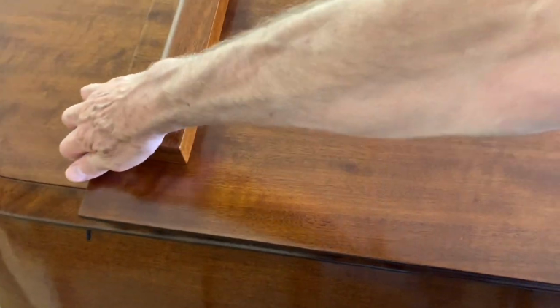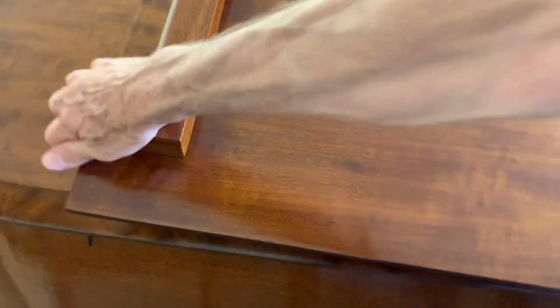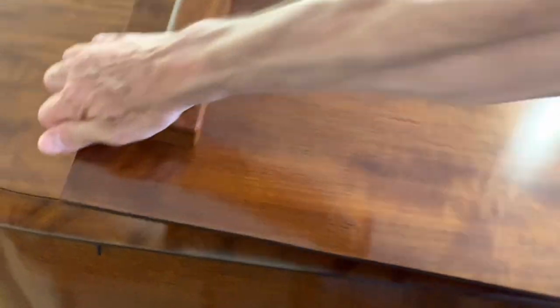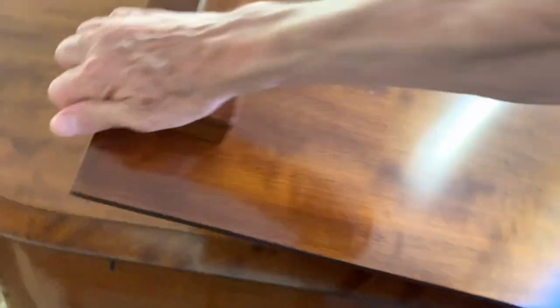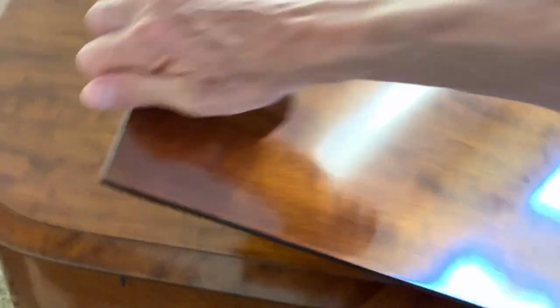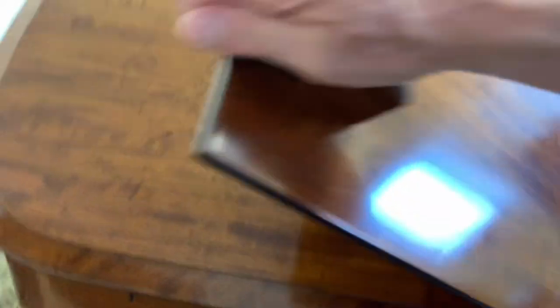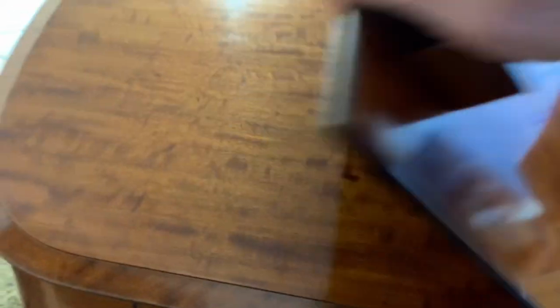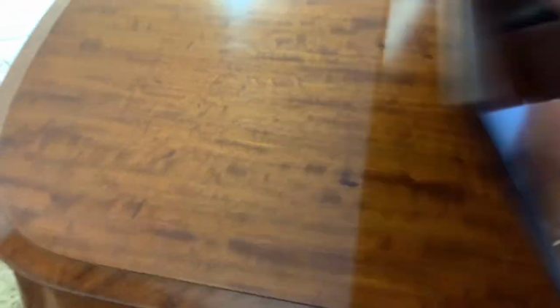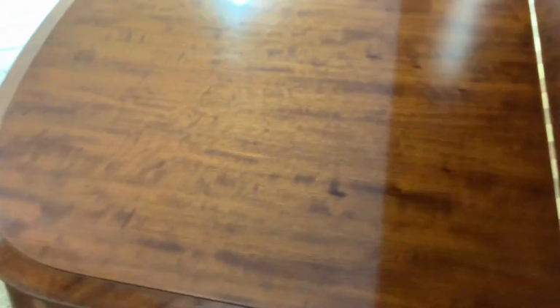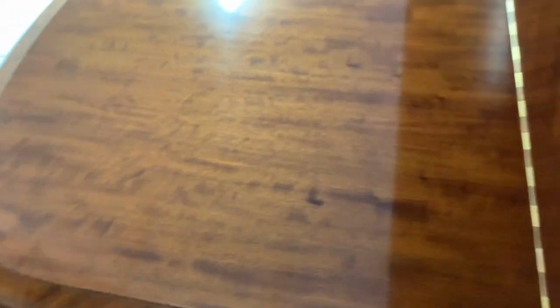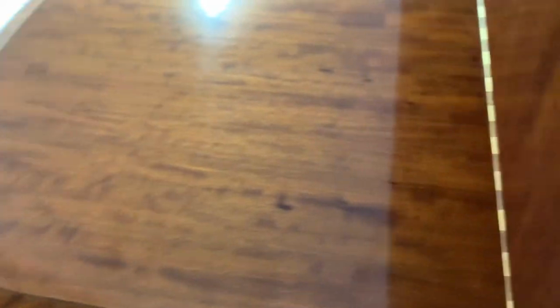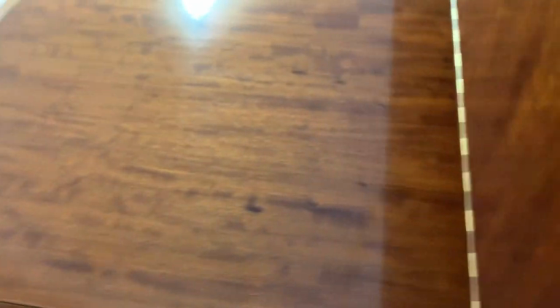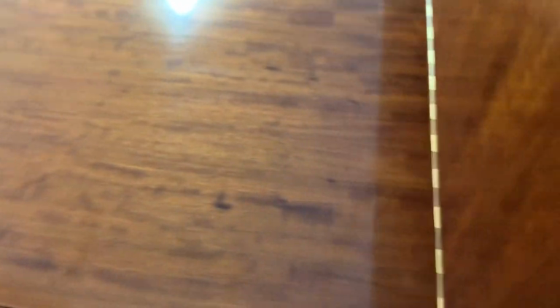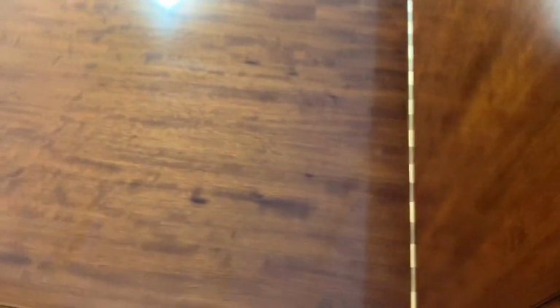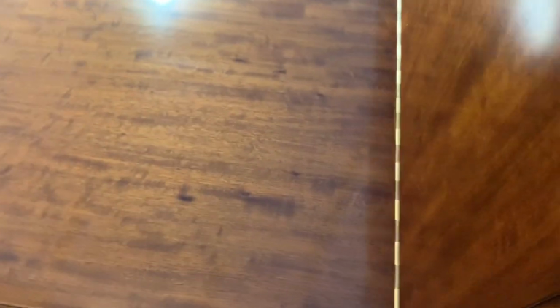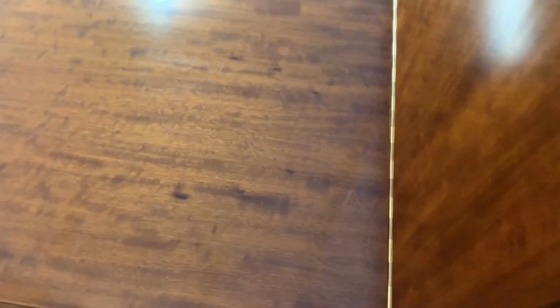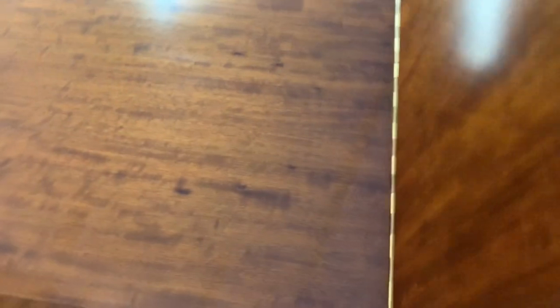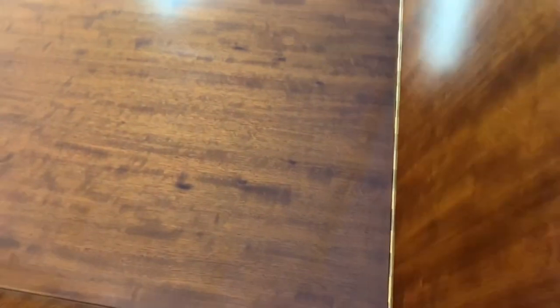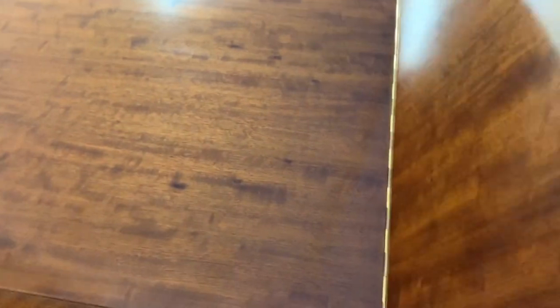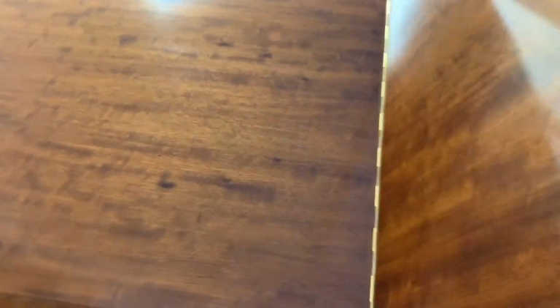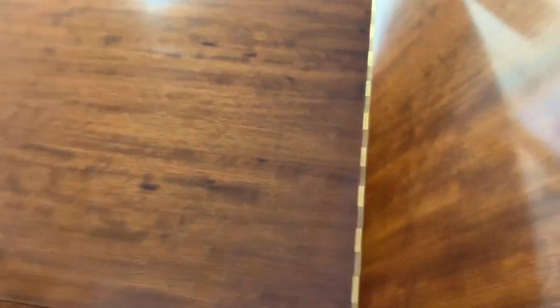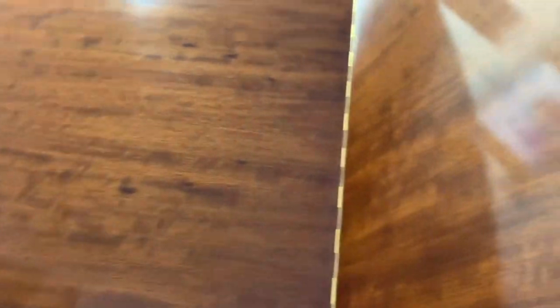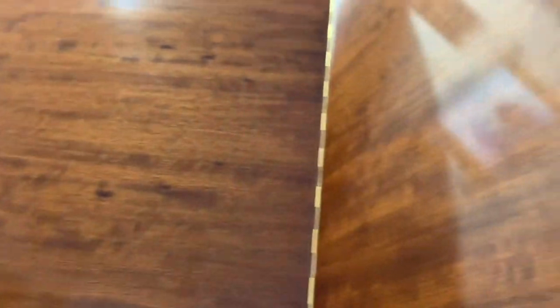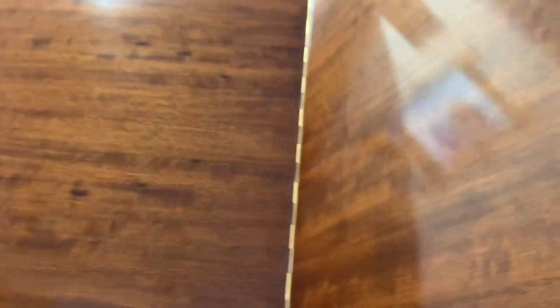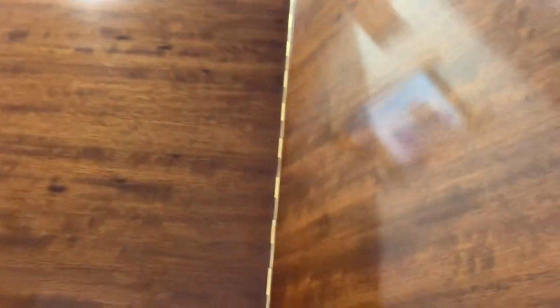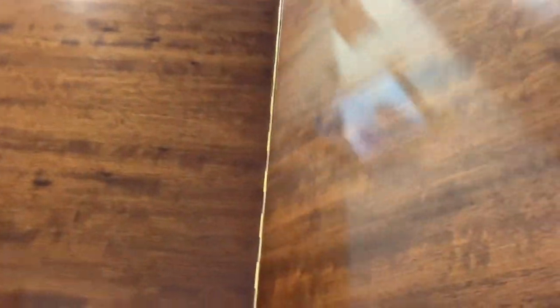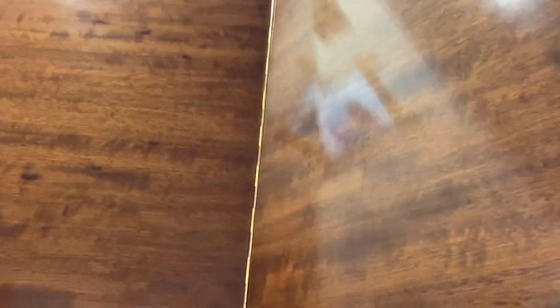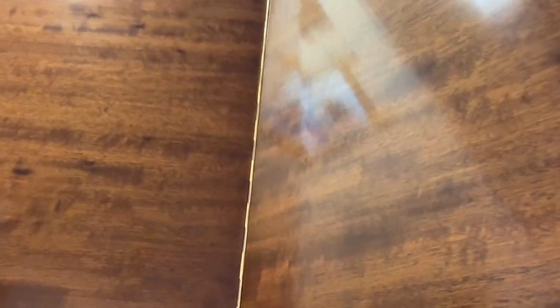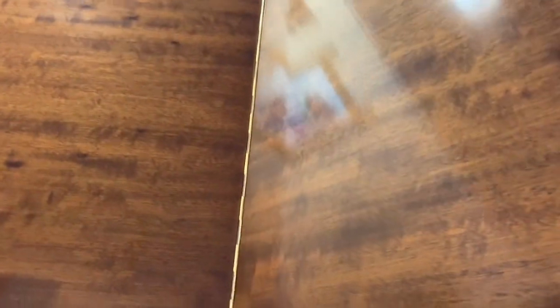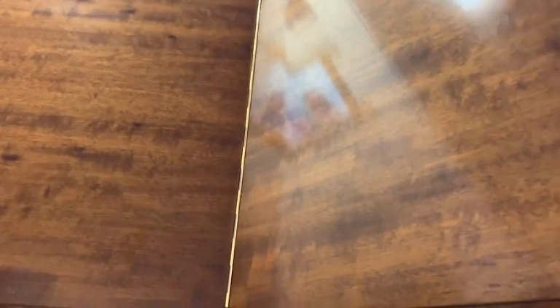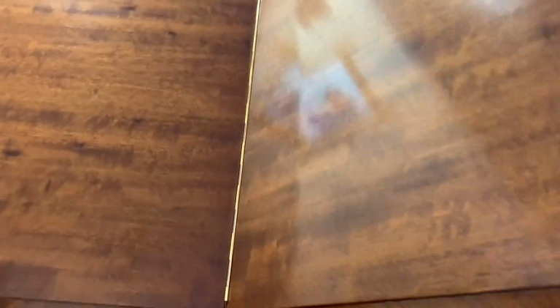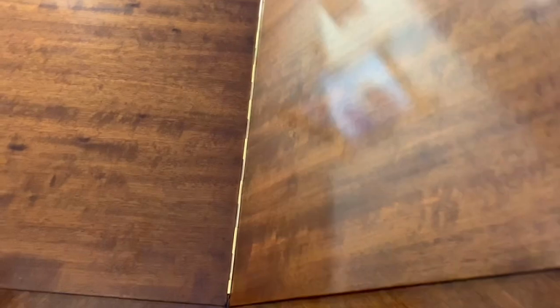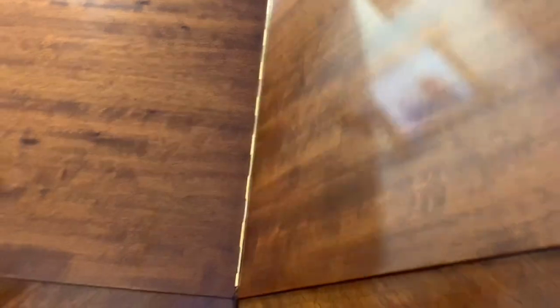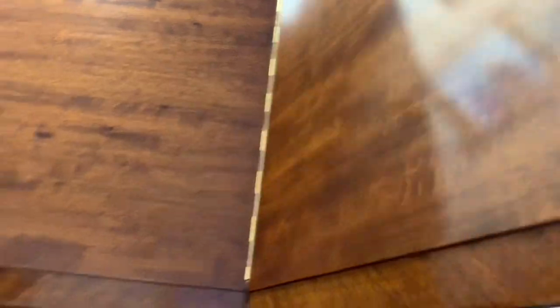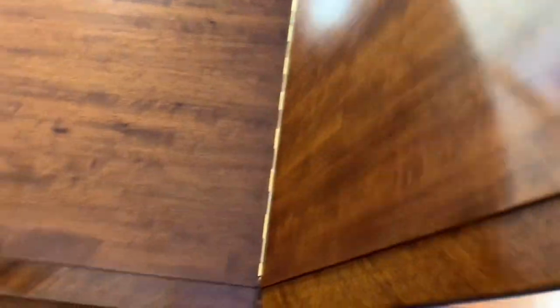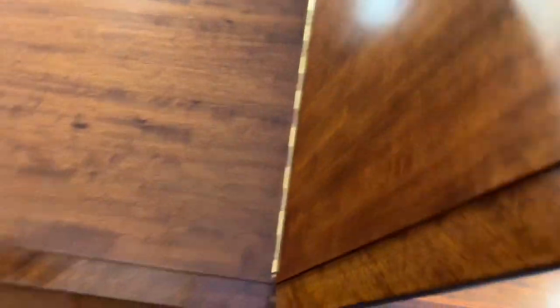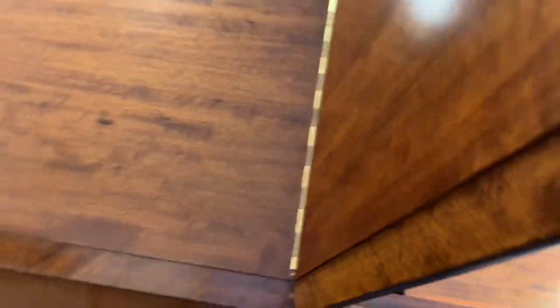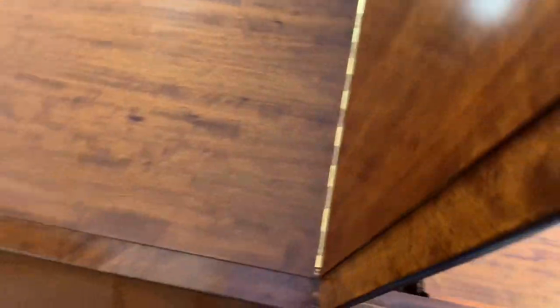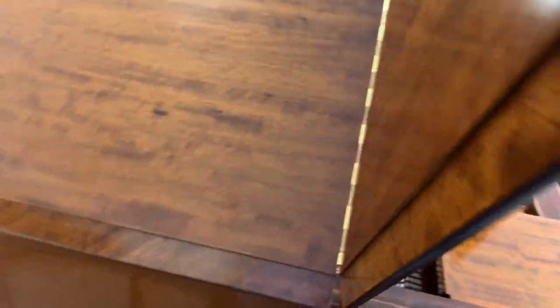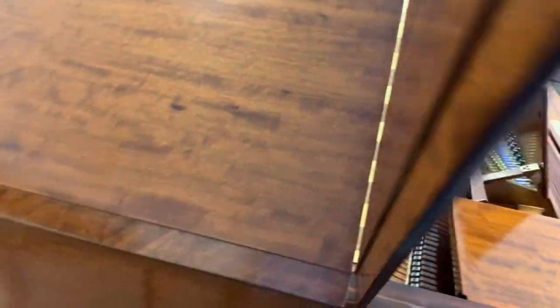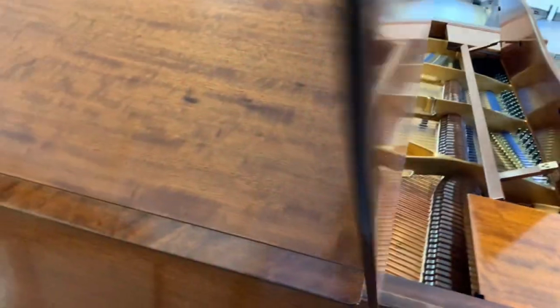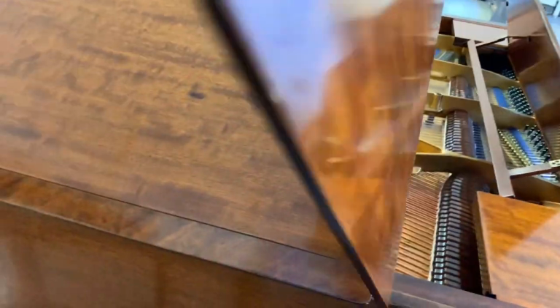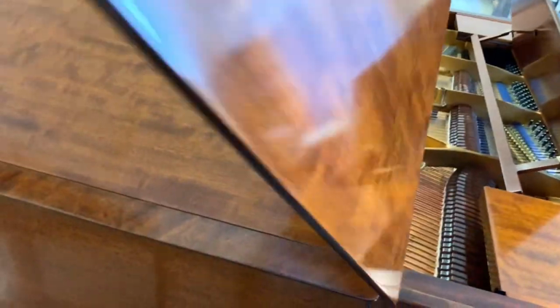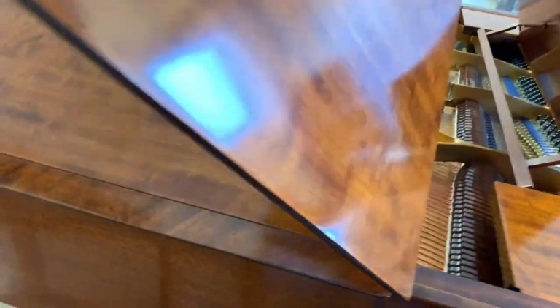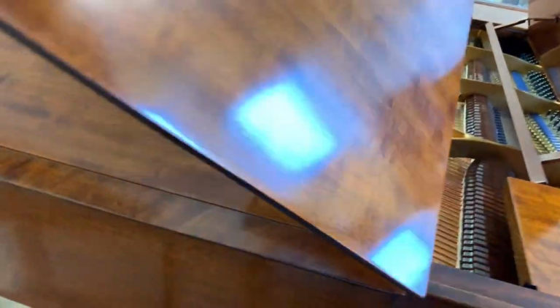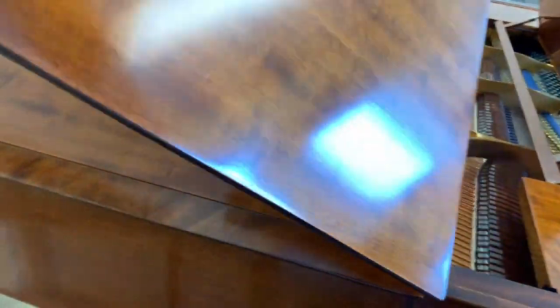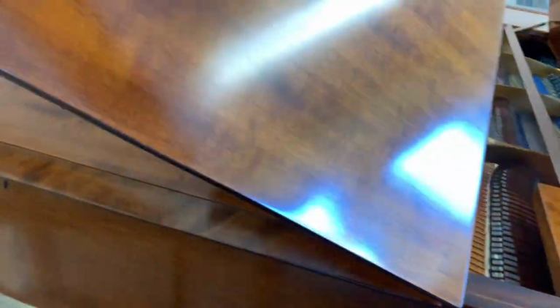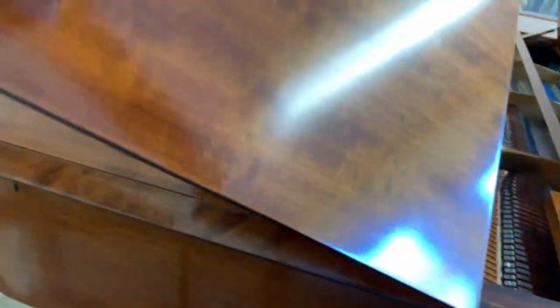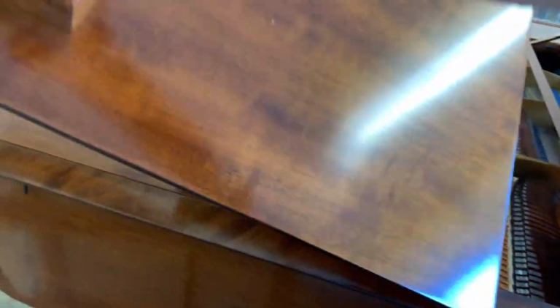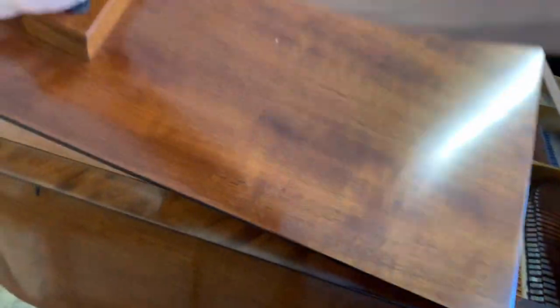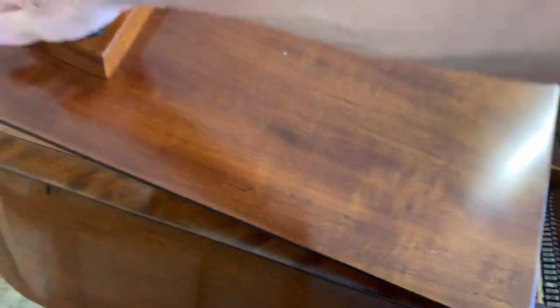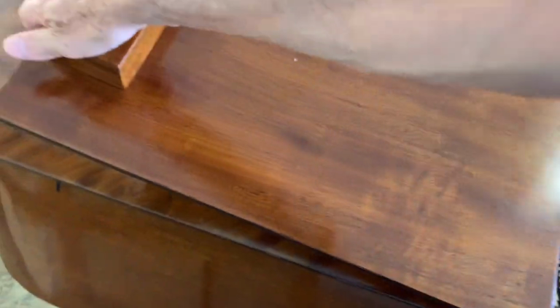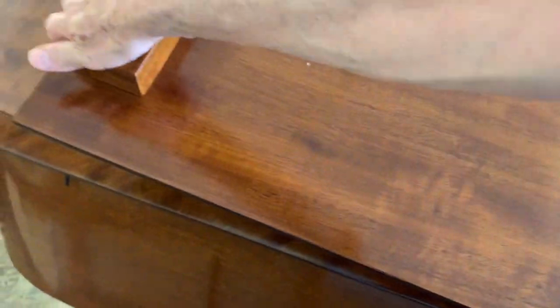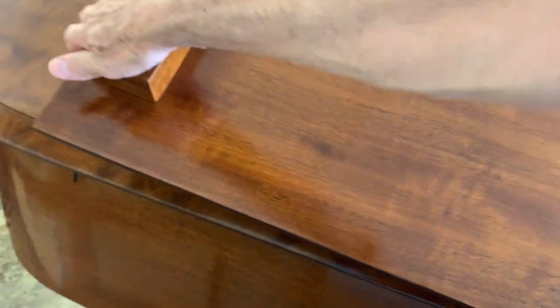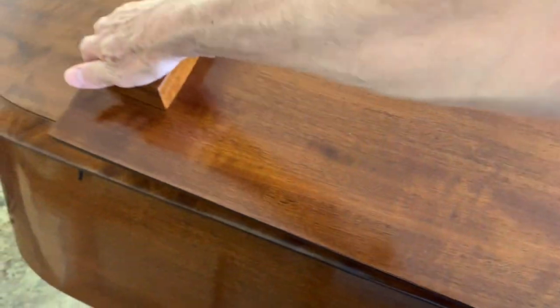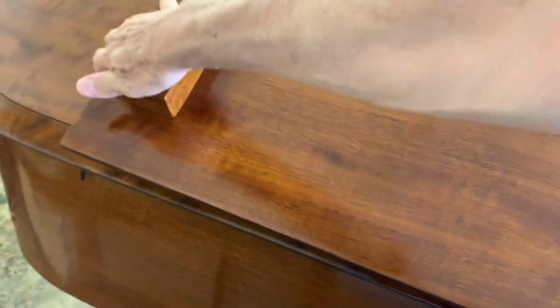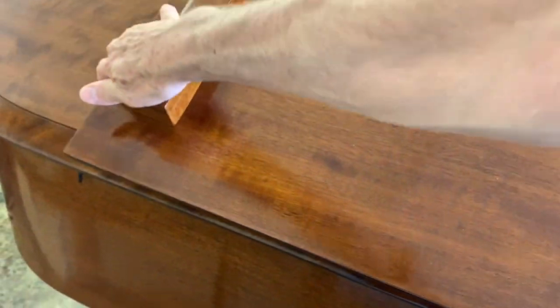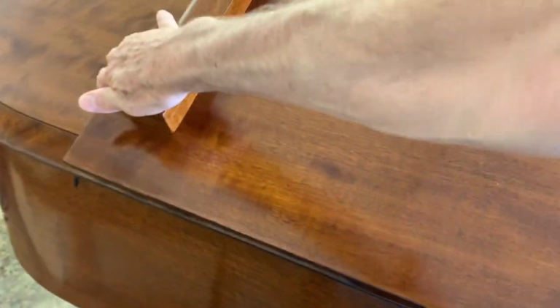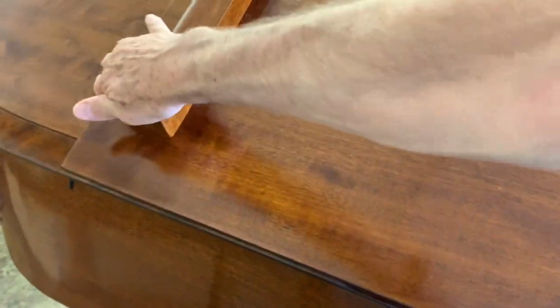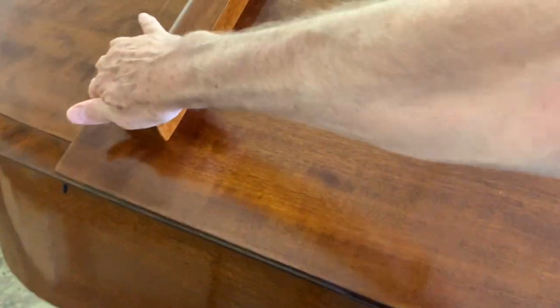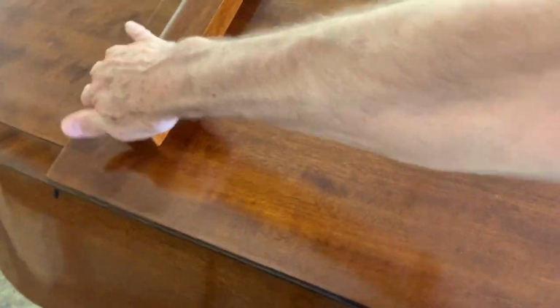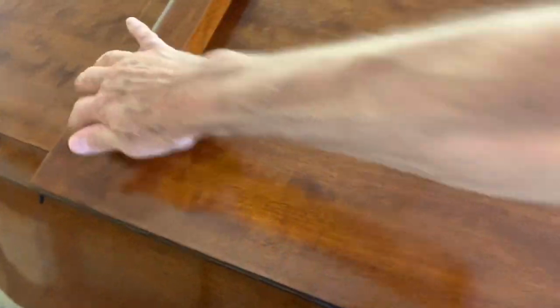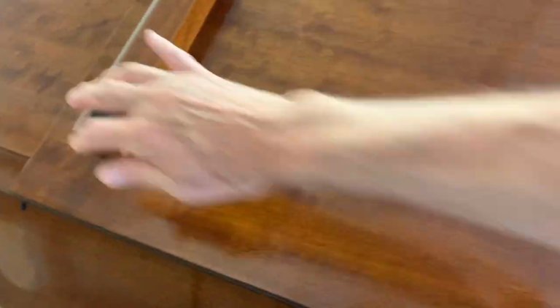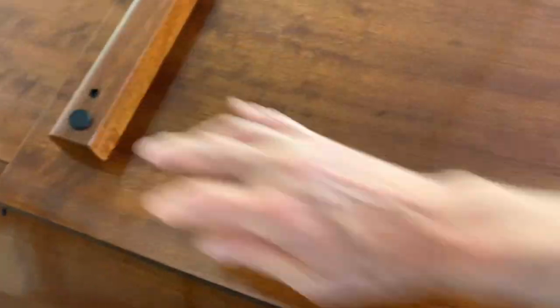They do re-polish beautifully. This is a natural finish and we don't add any dye to it — same with the Bechstein, that was also a natural finish.